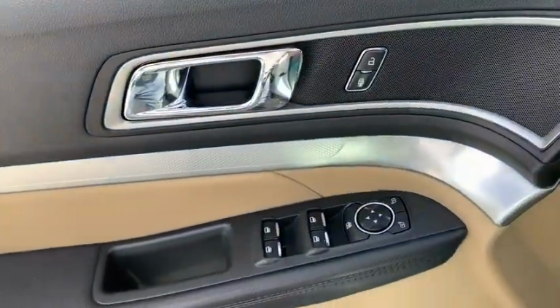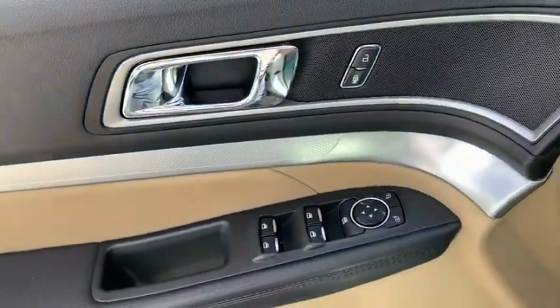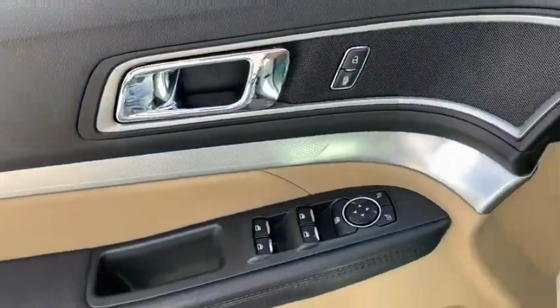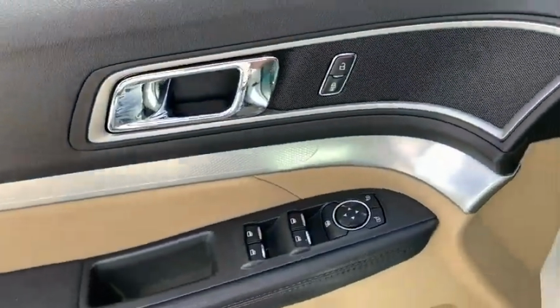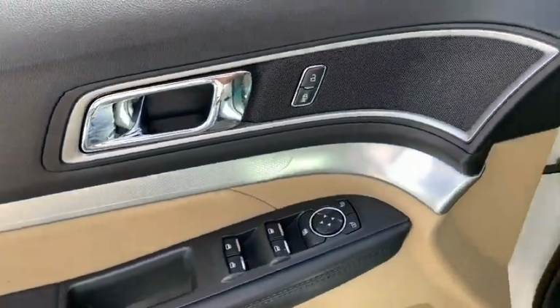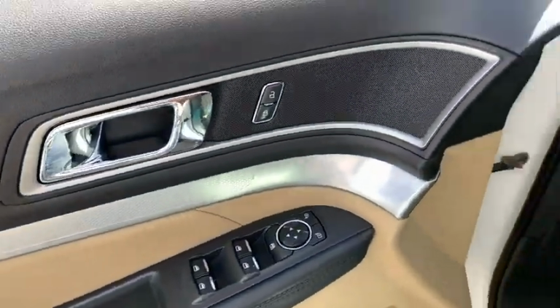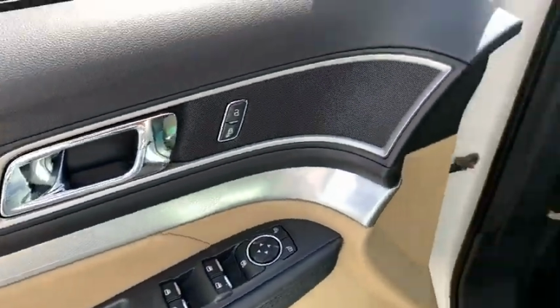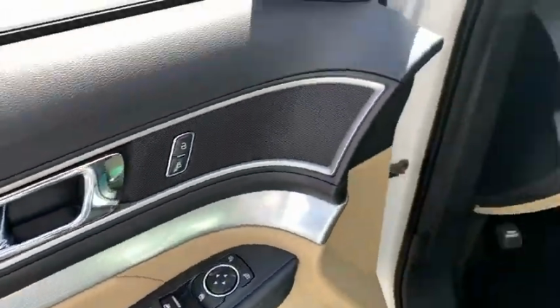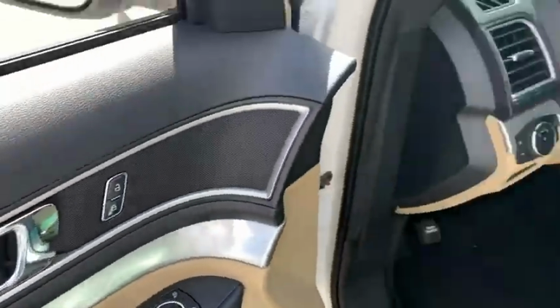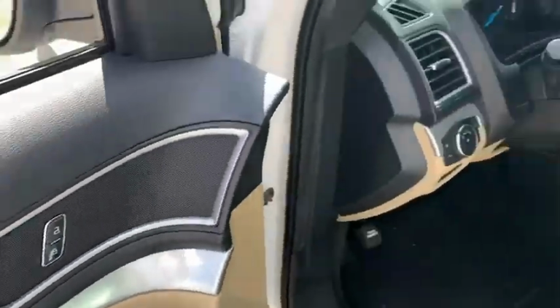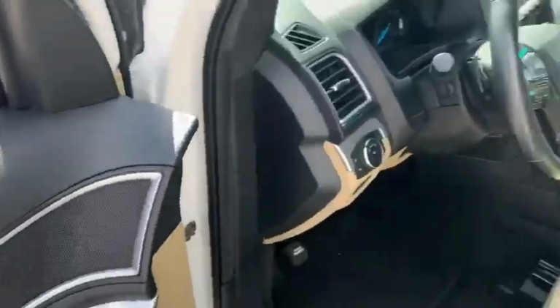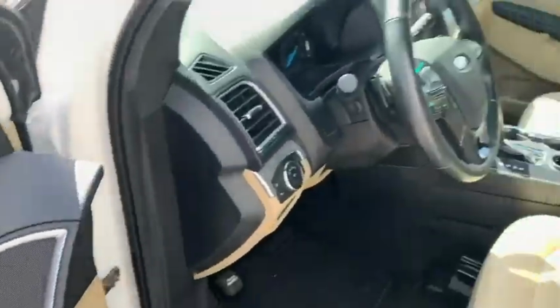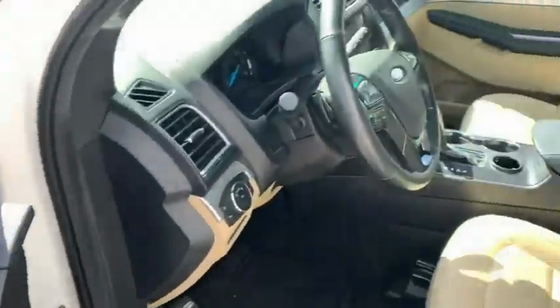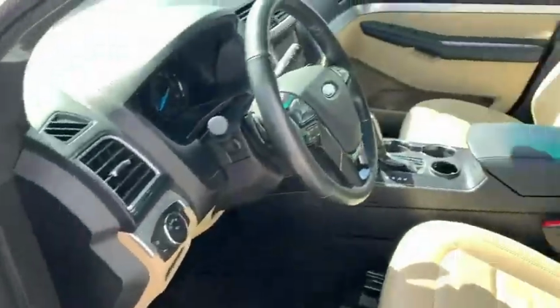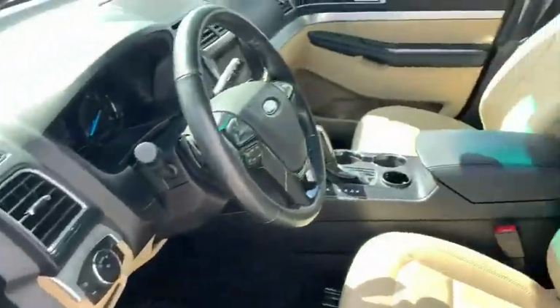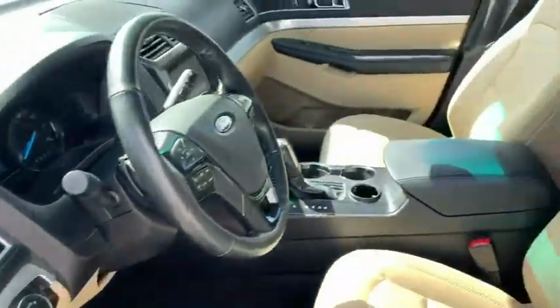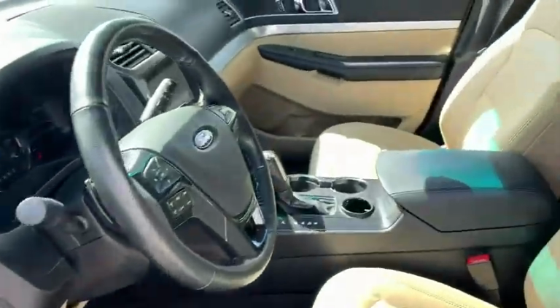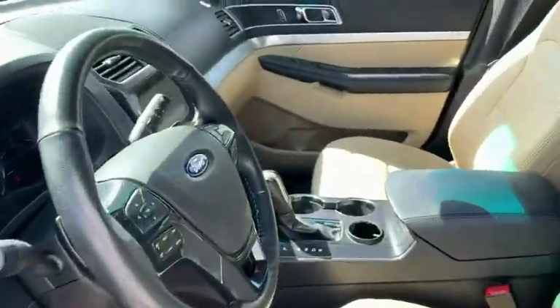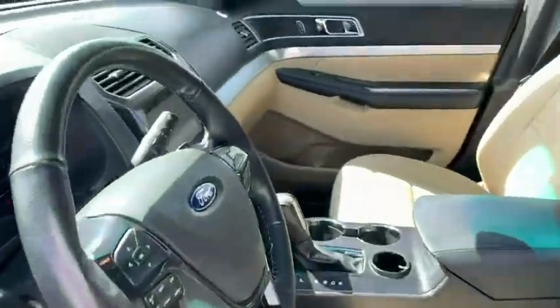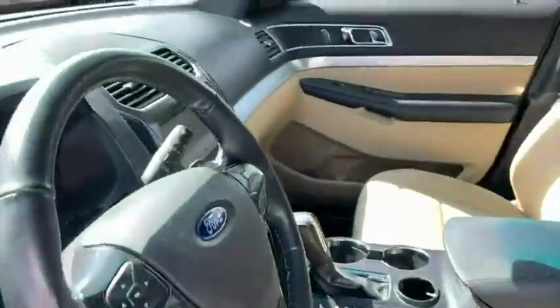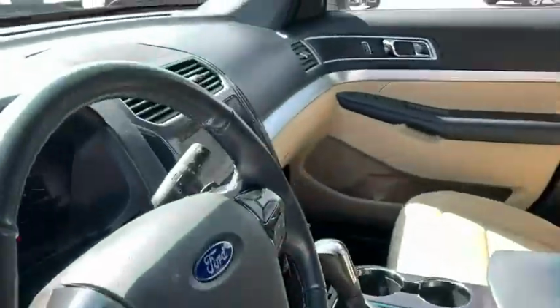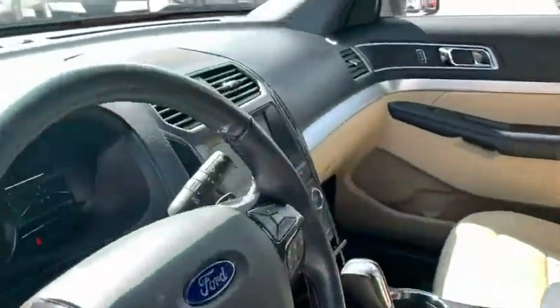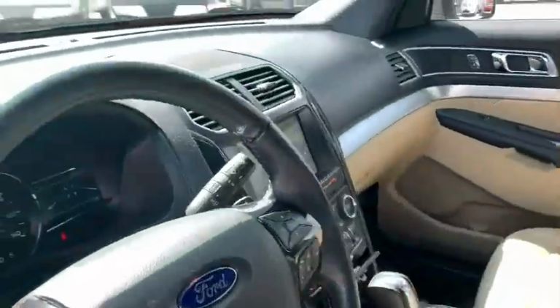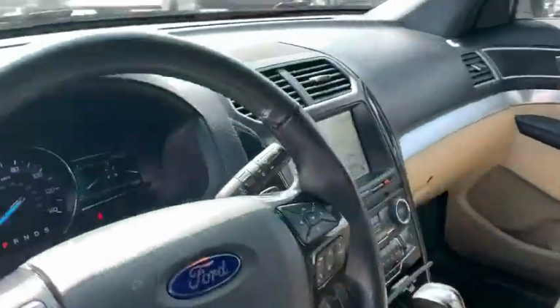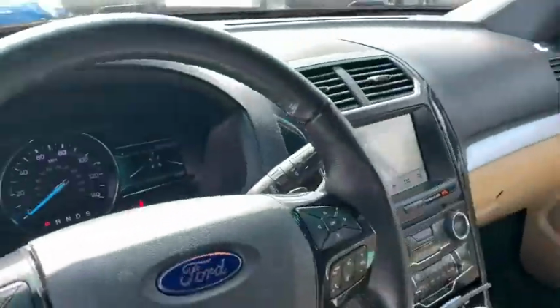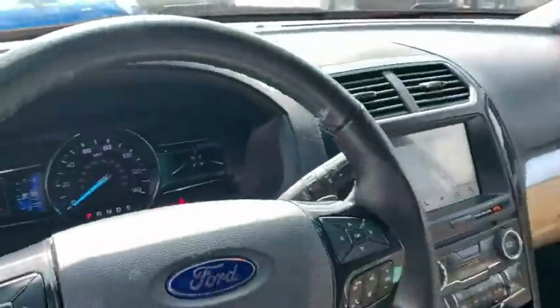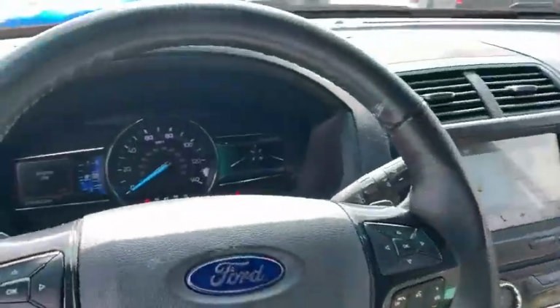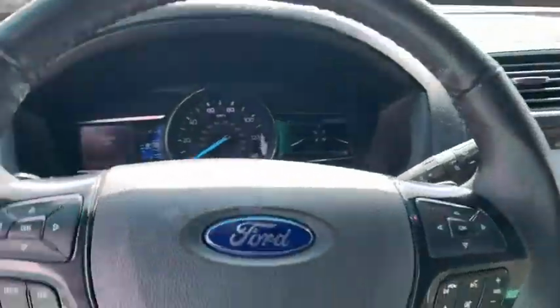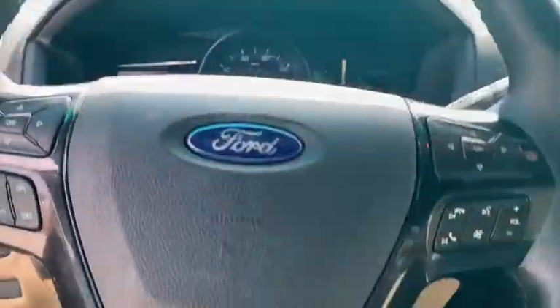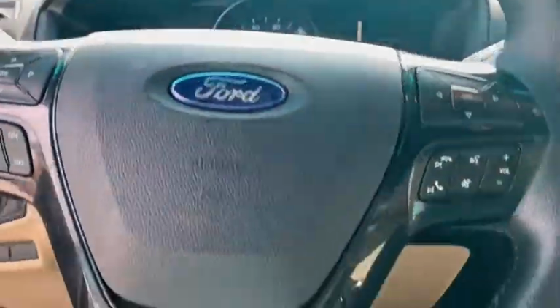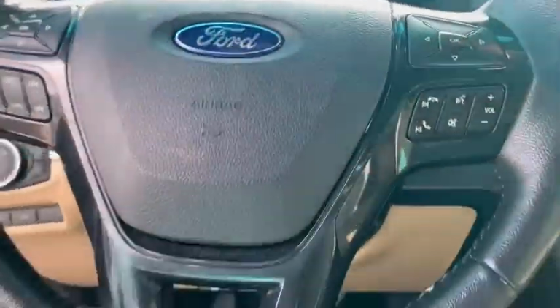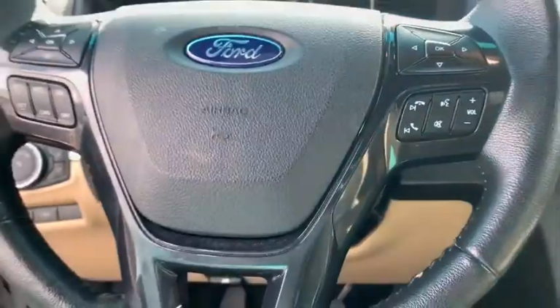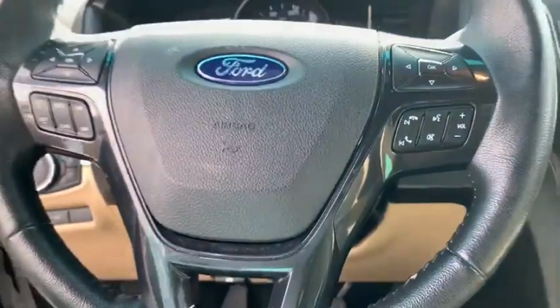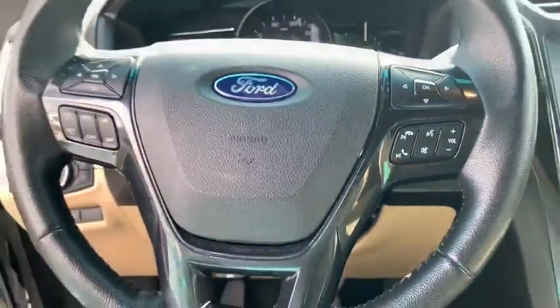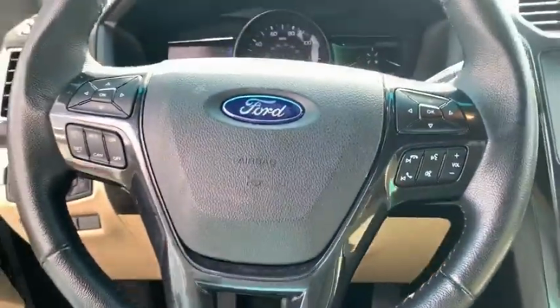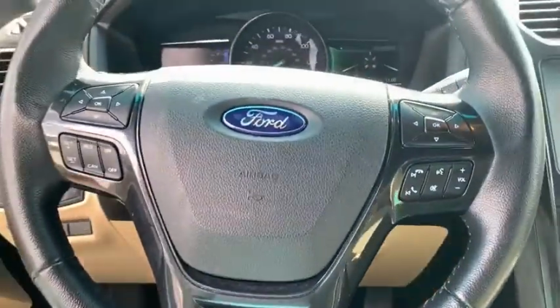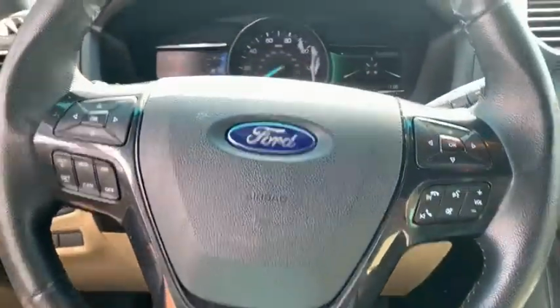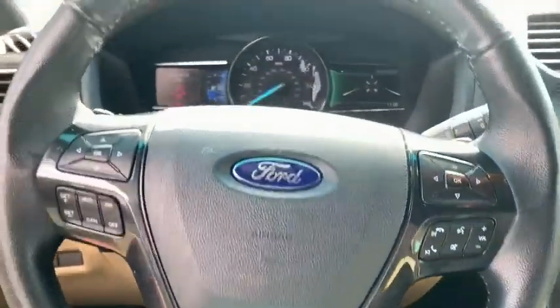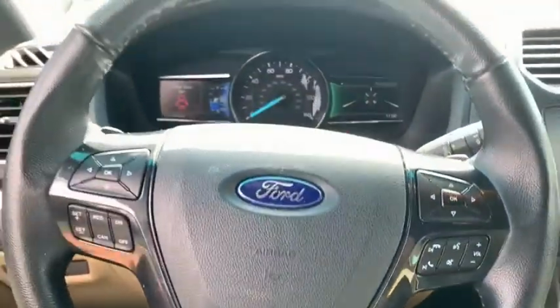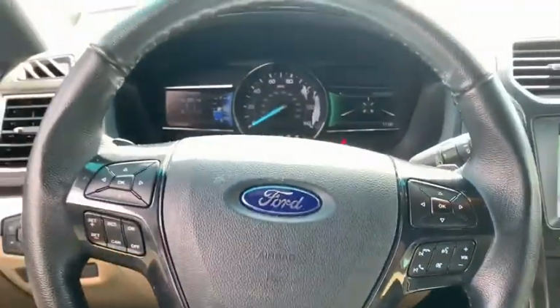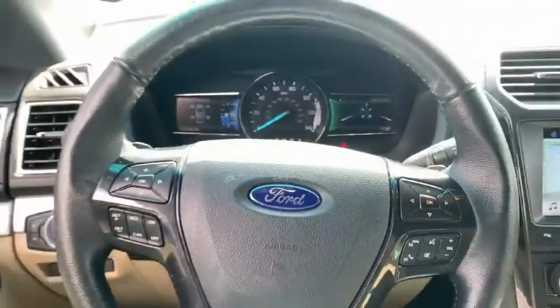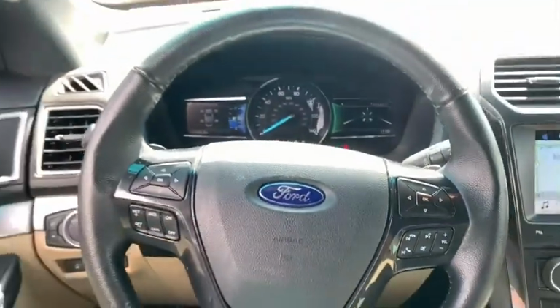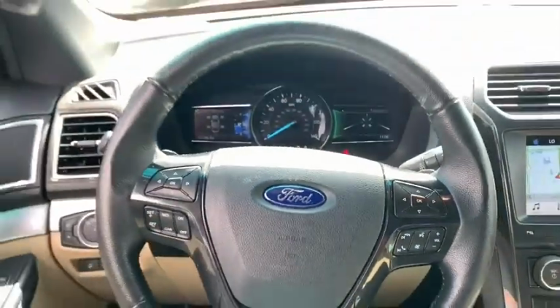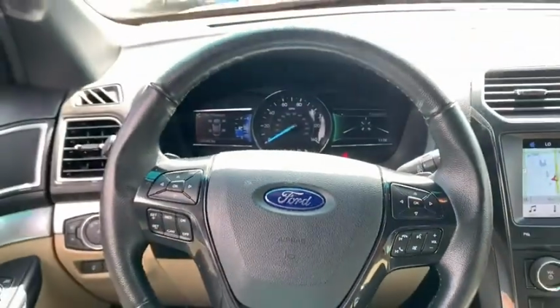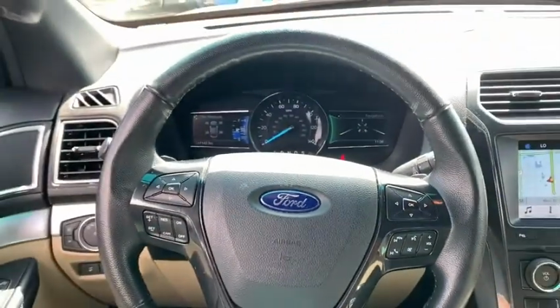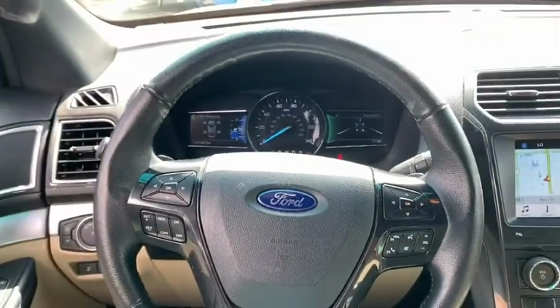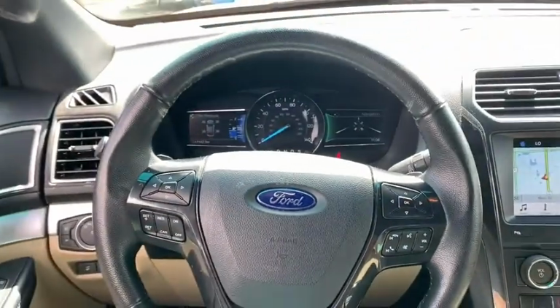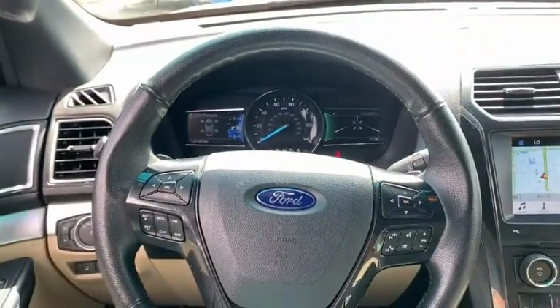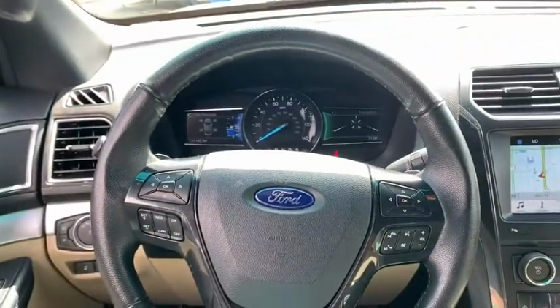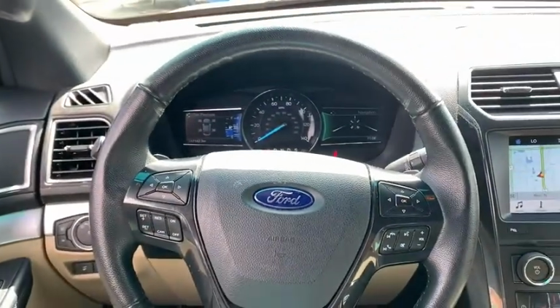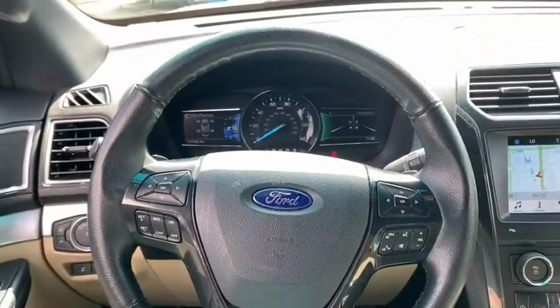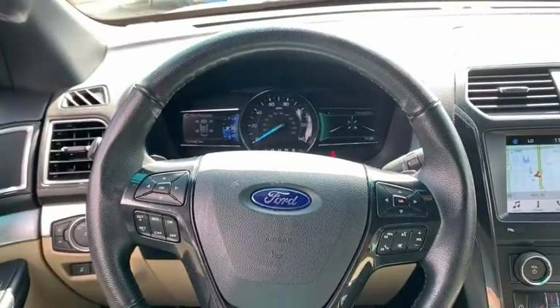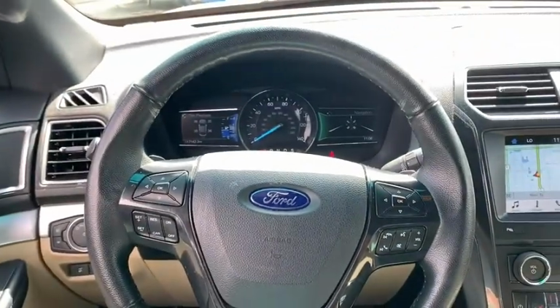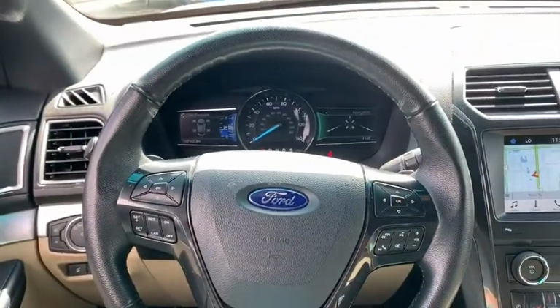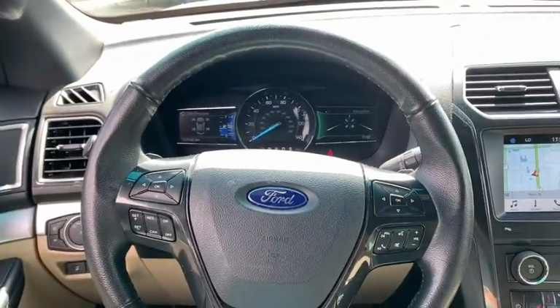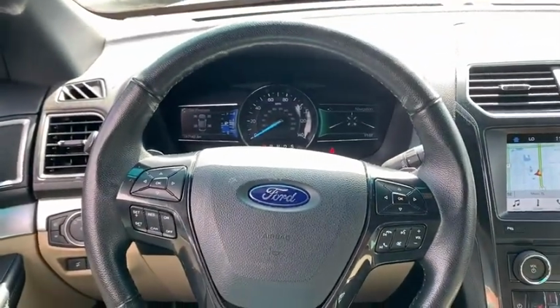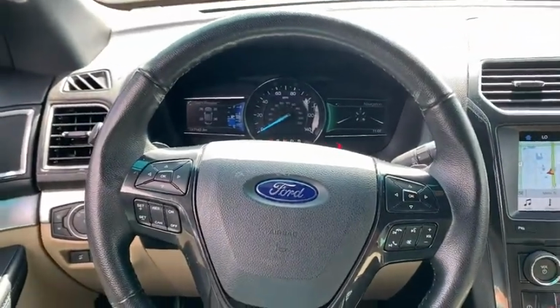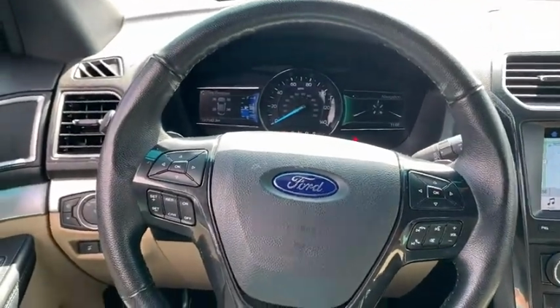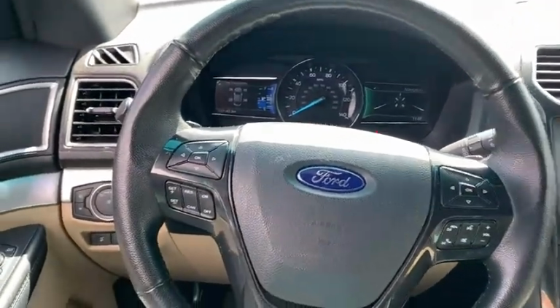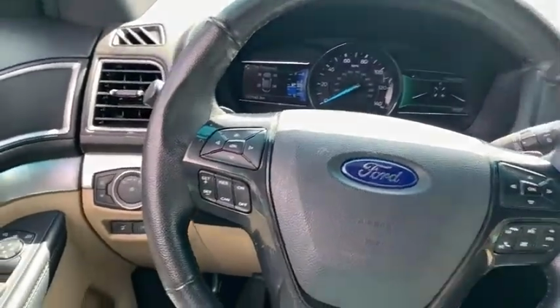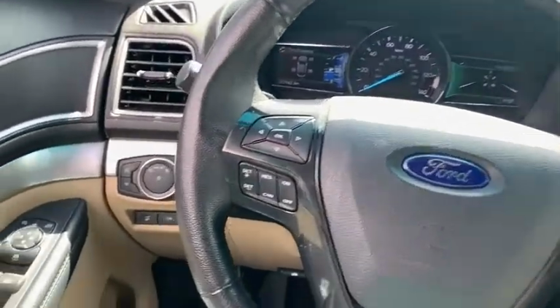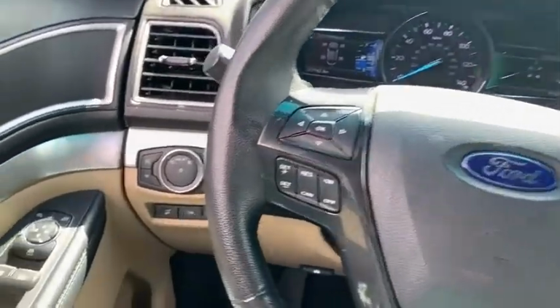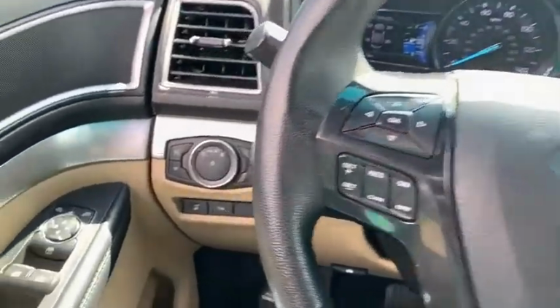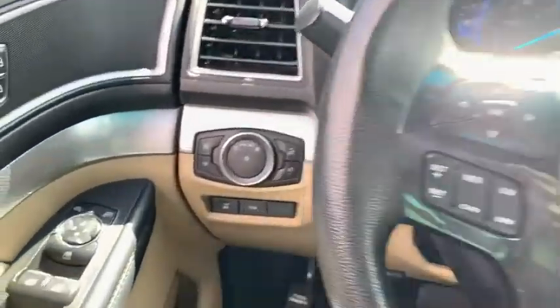Fog light, security system, power windows, compass, electronic stability control, rear window defroster, trip computer.